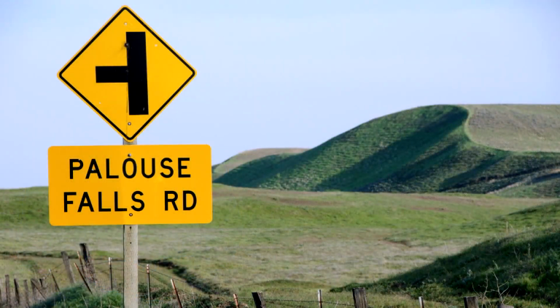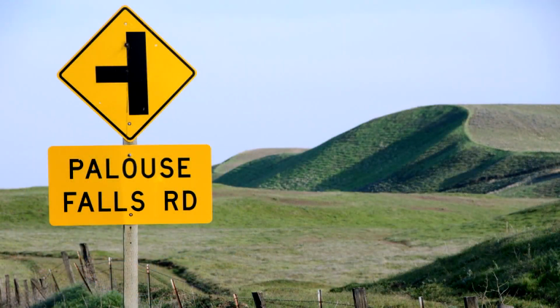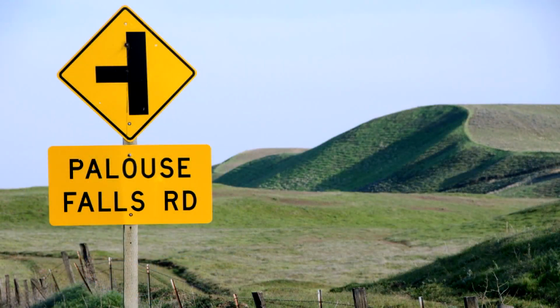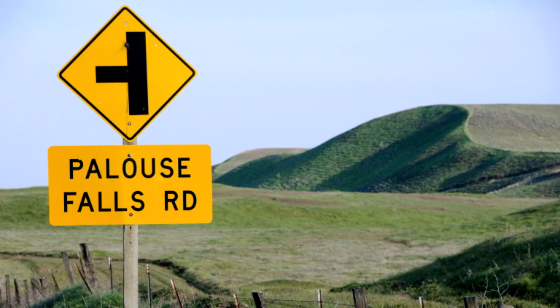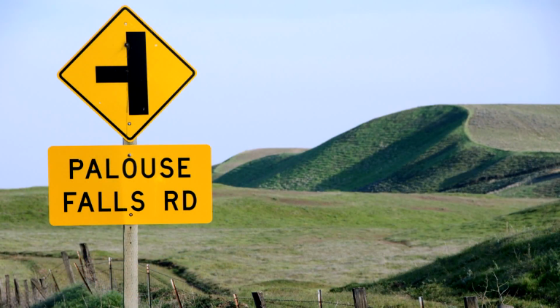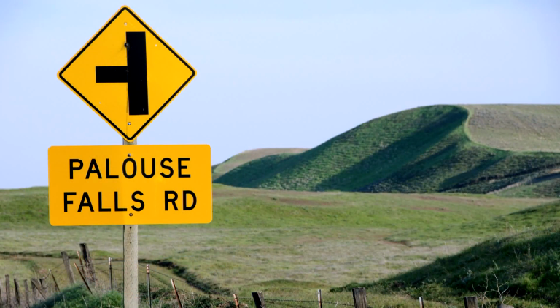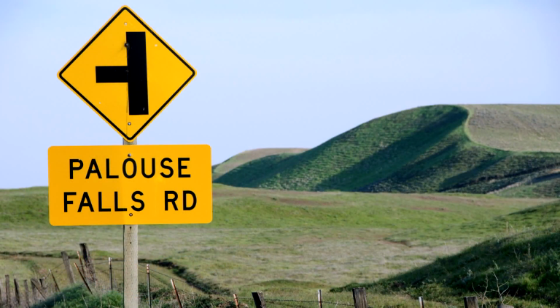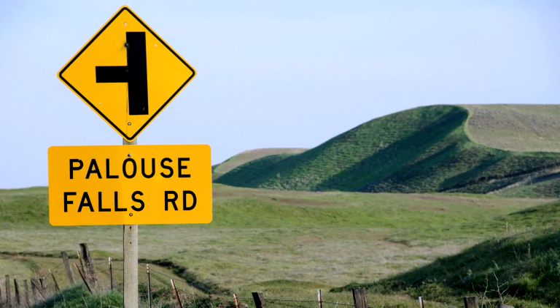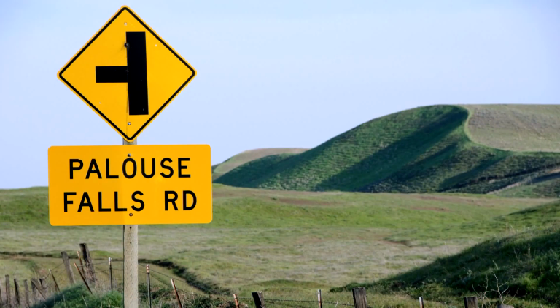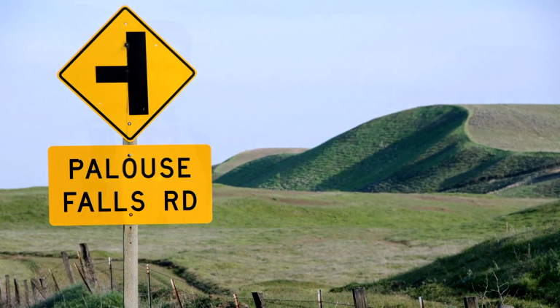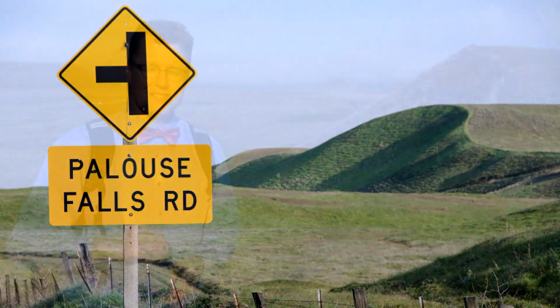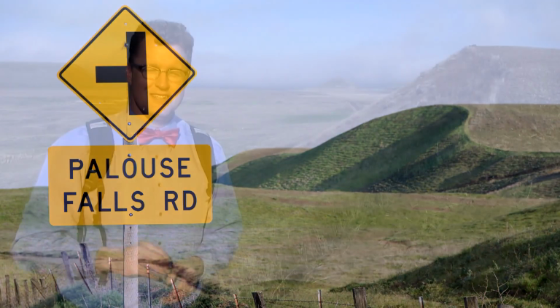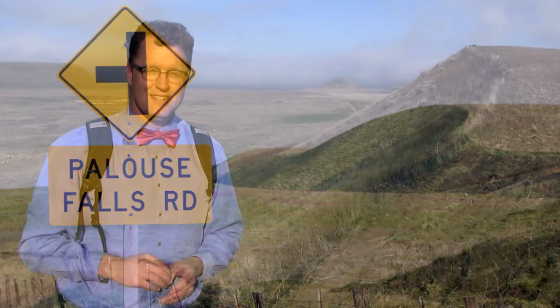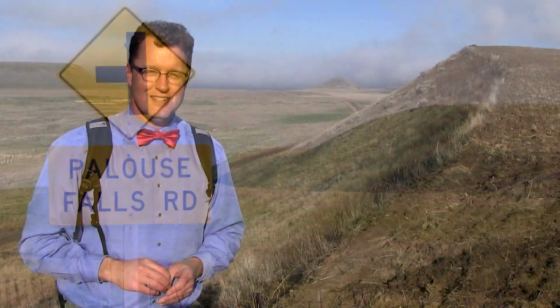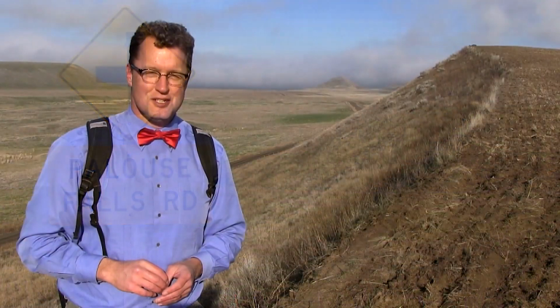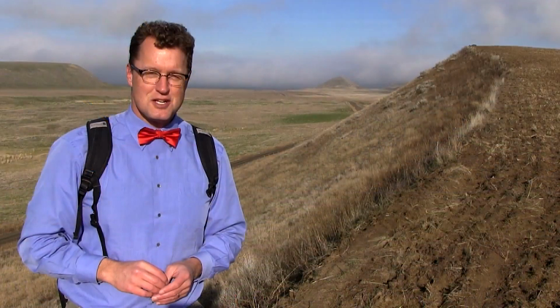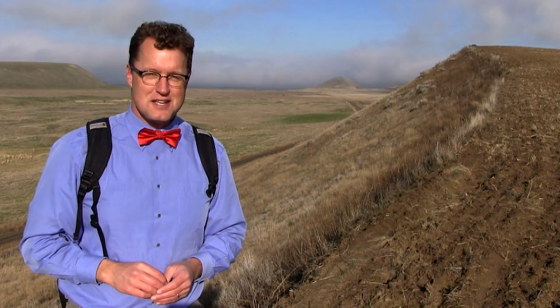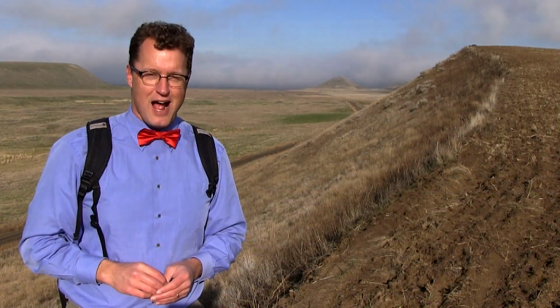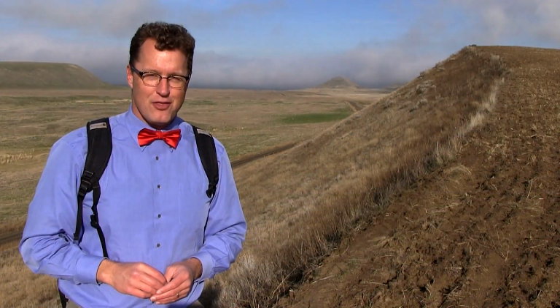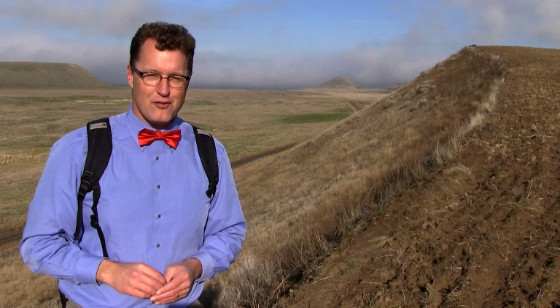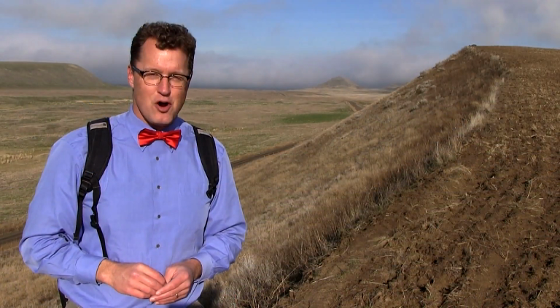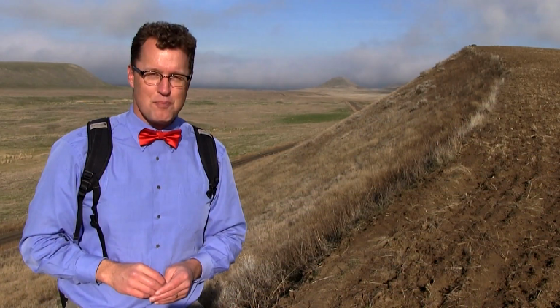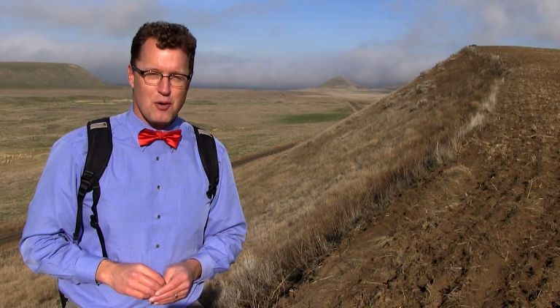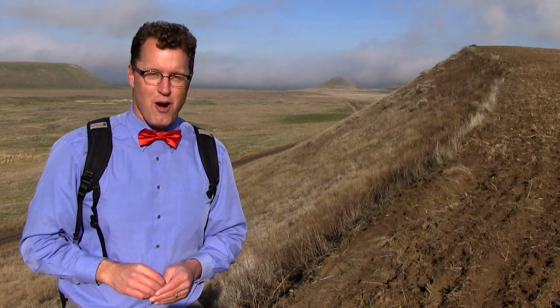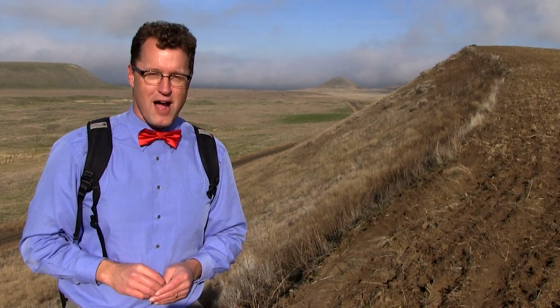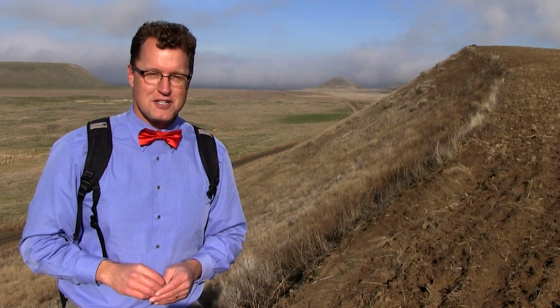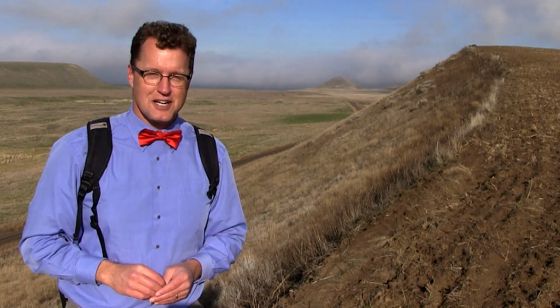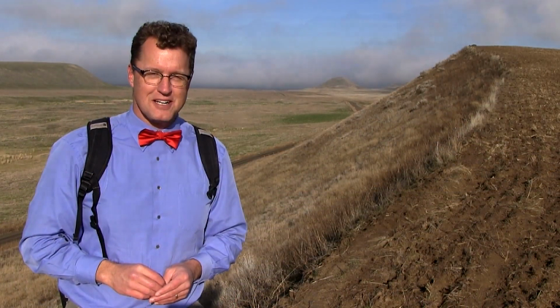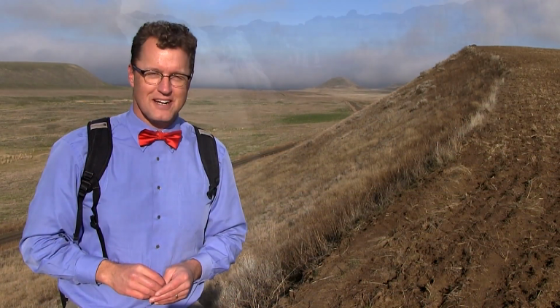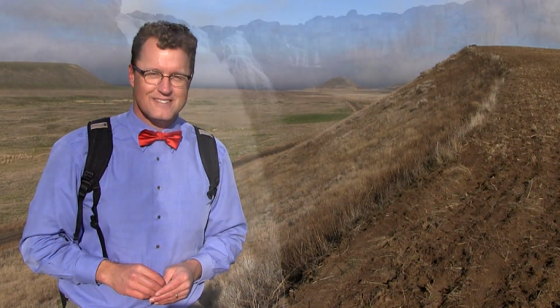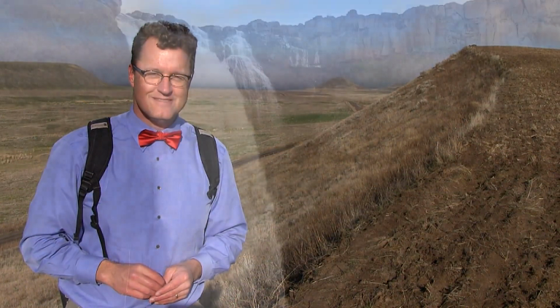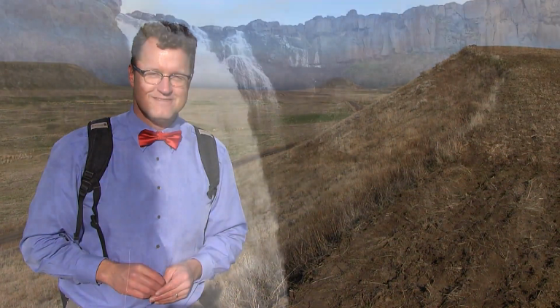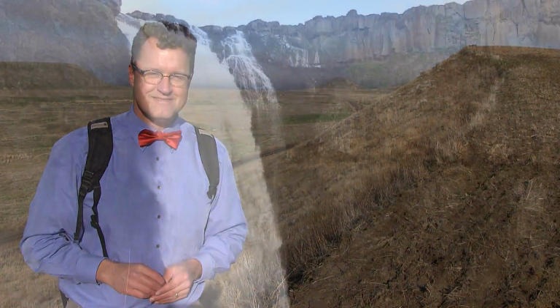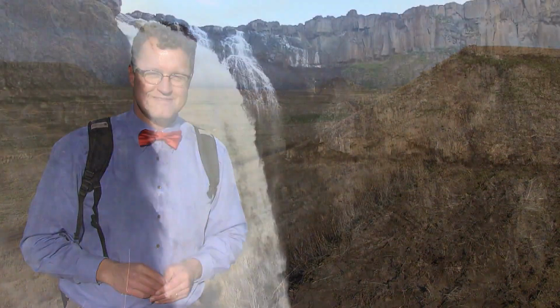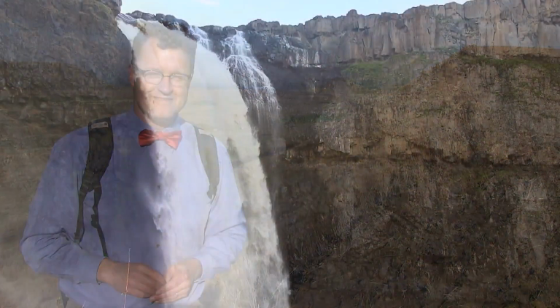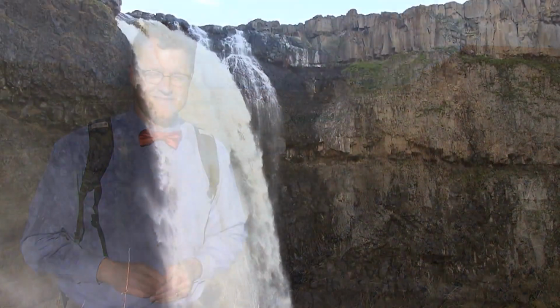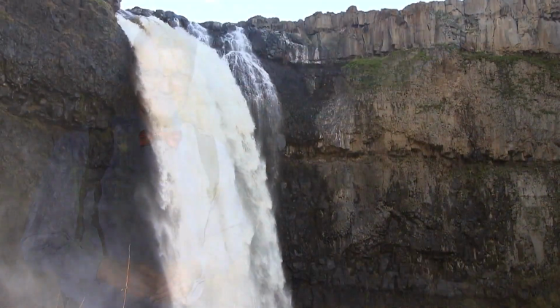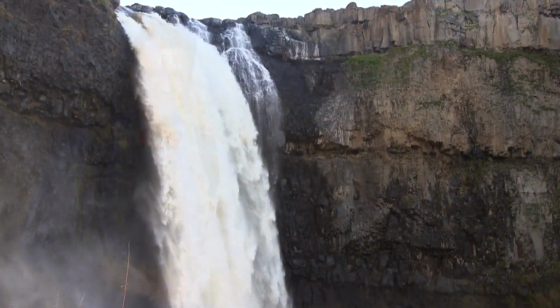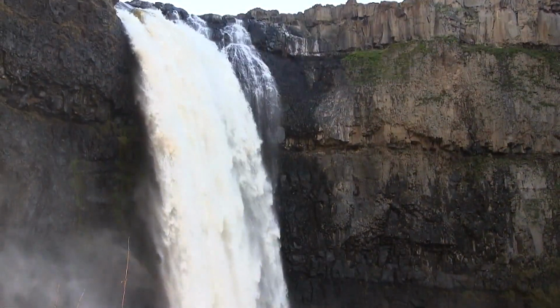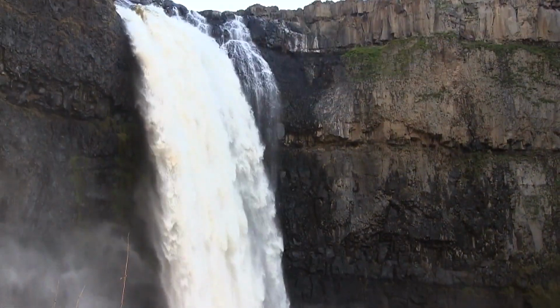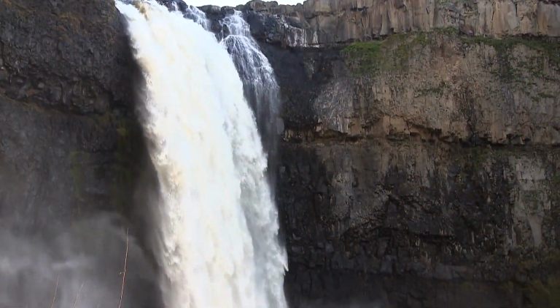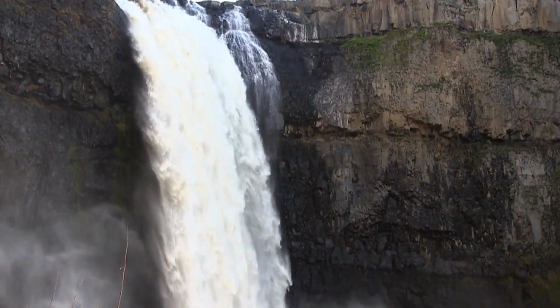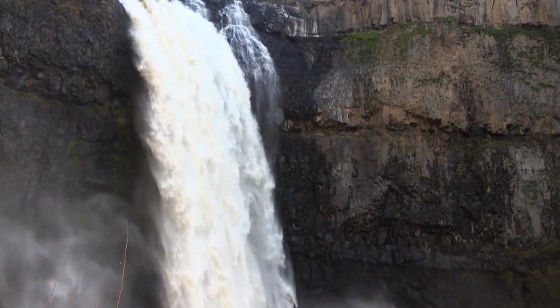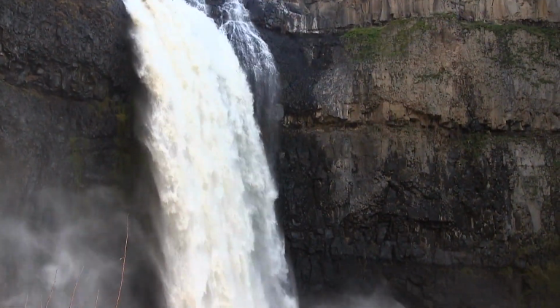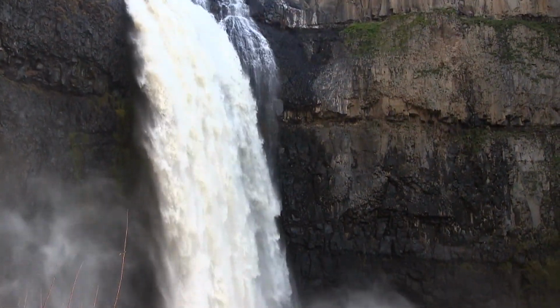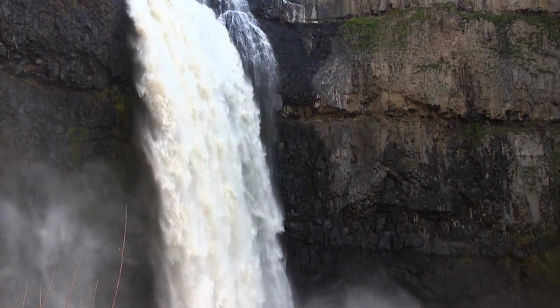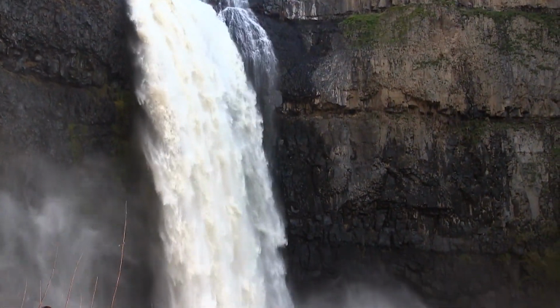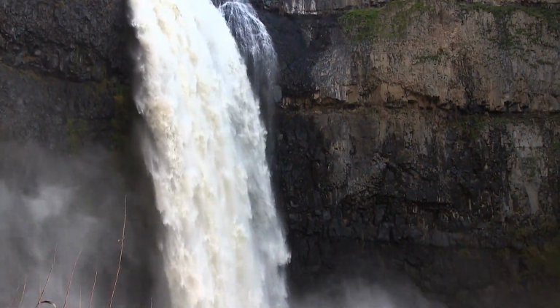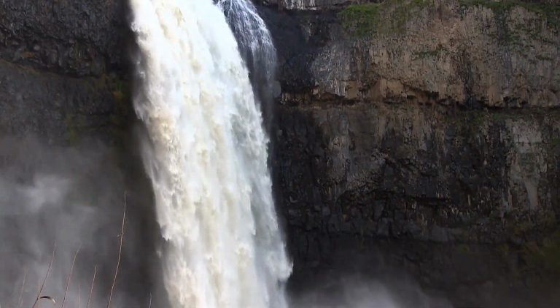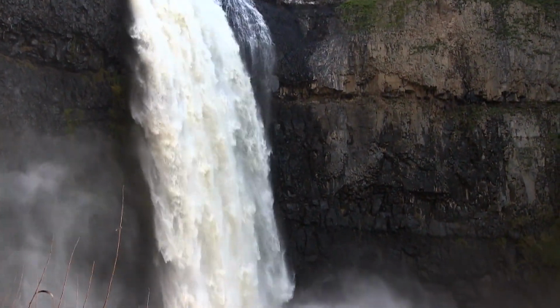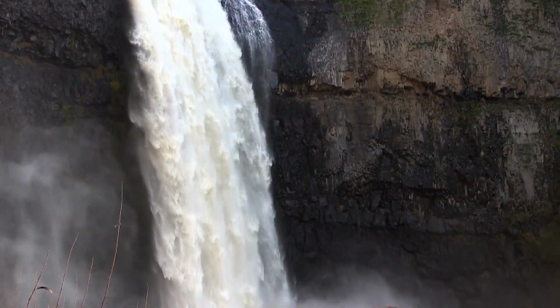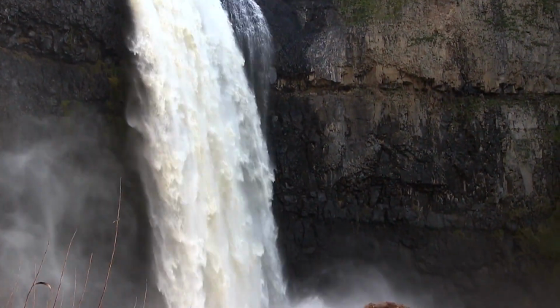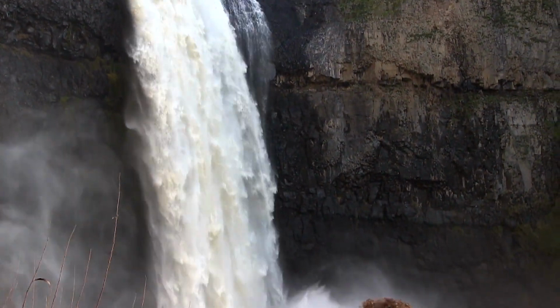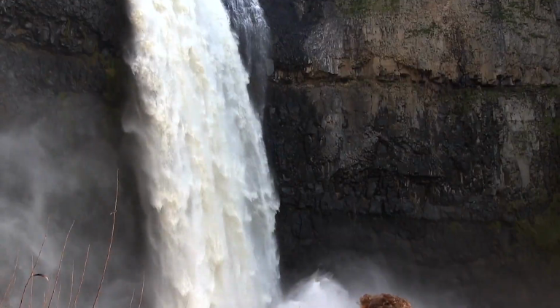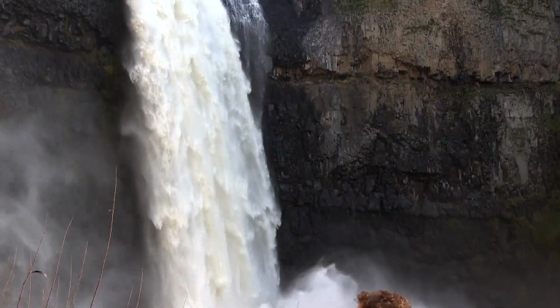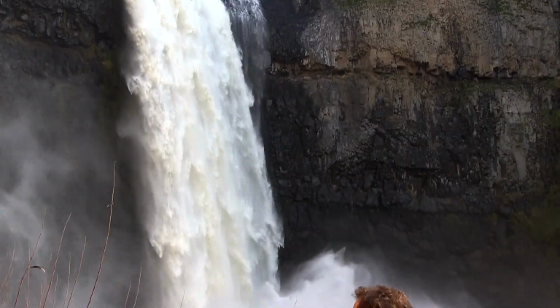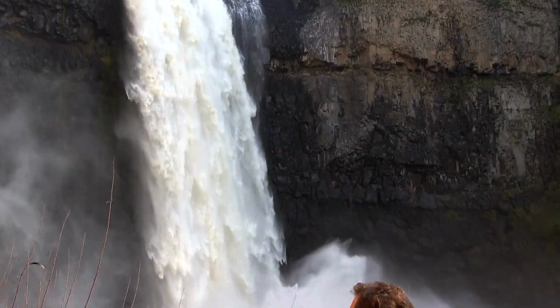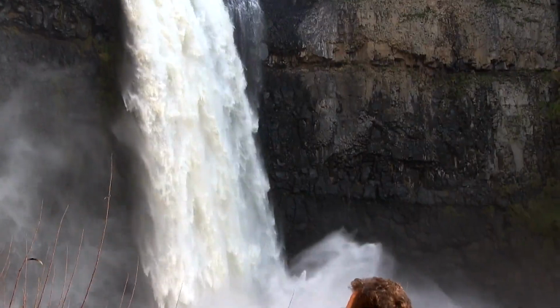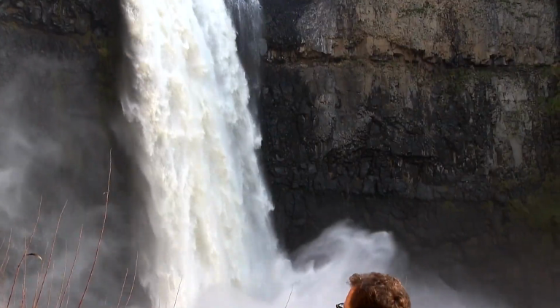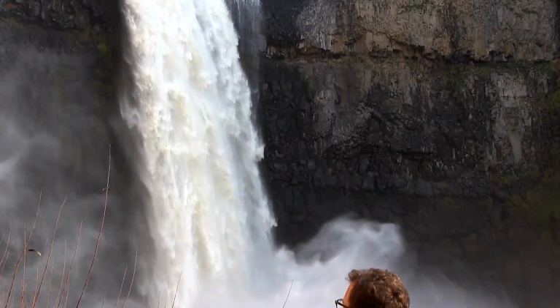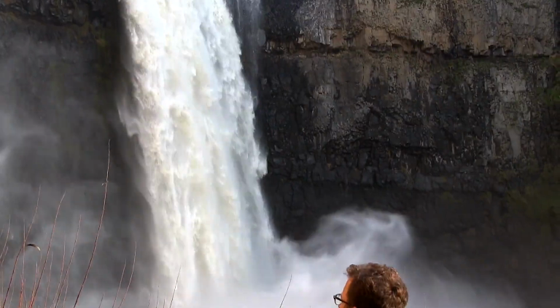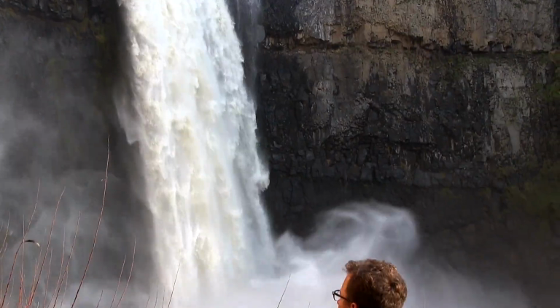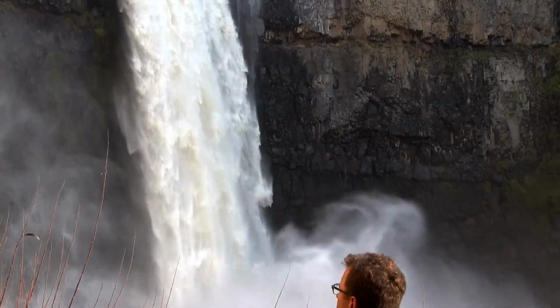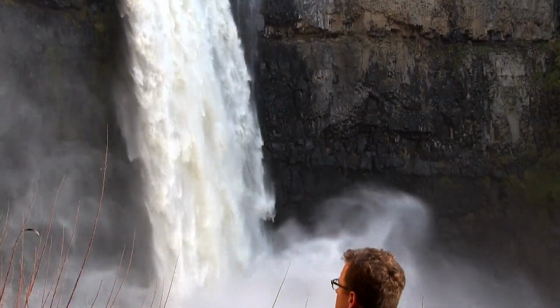Loess Hills, just south of Hooper, Washington. It's all out here to see.